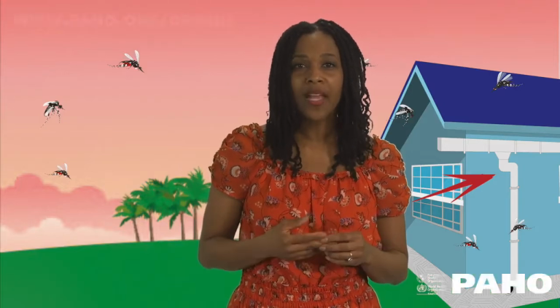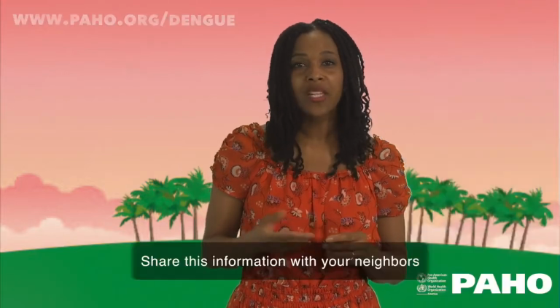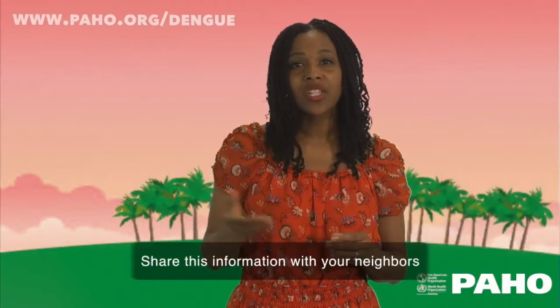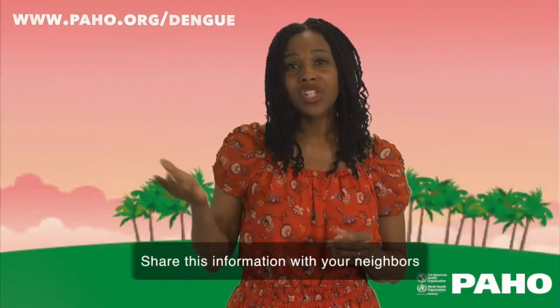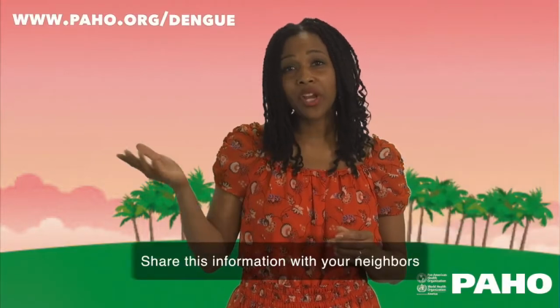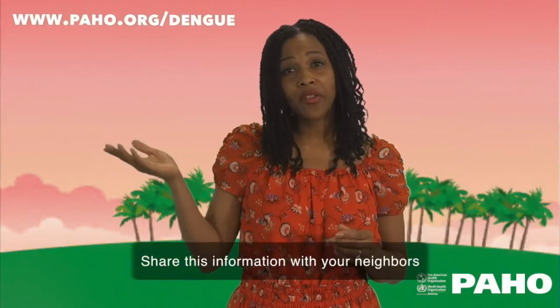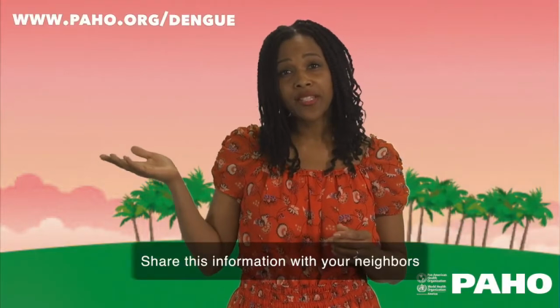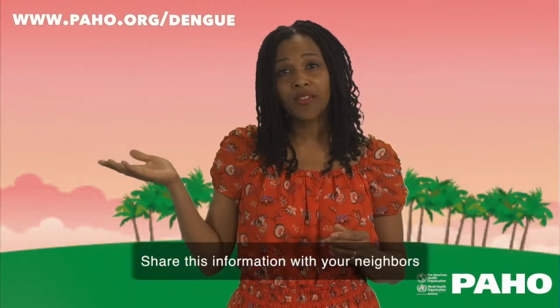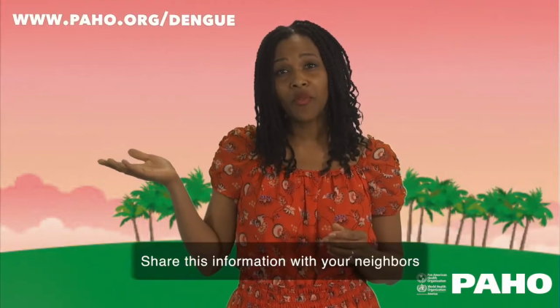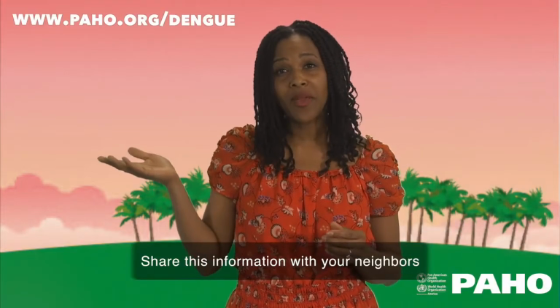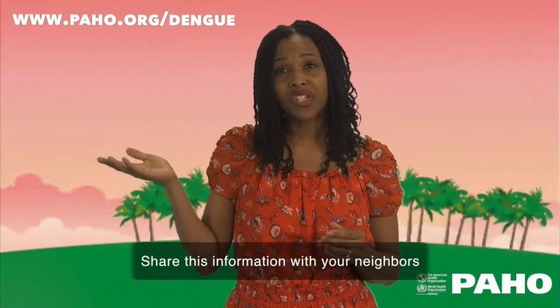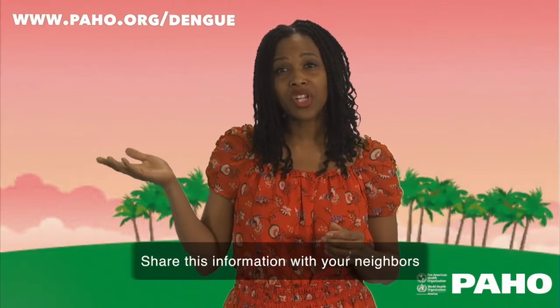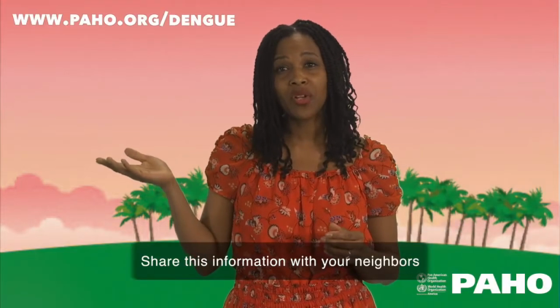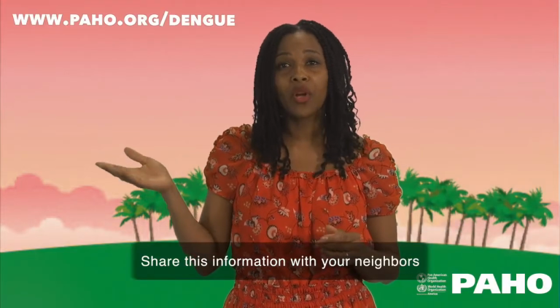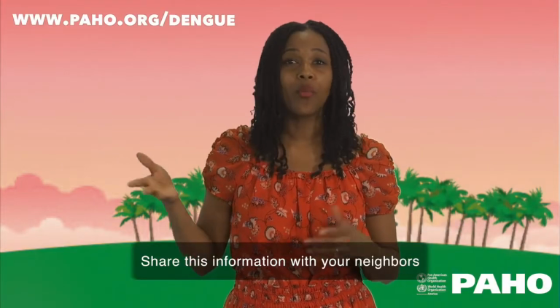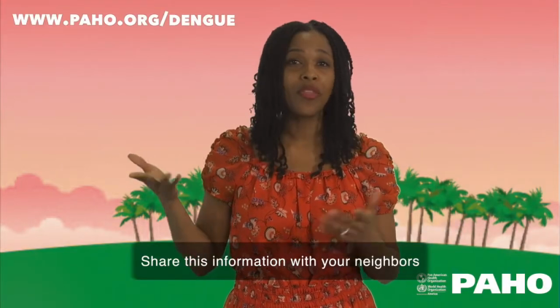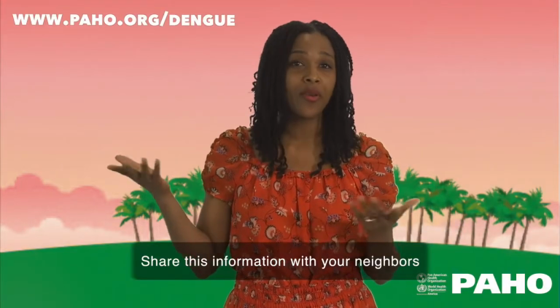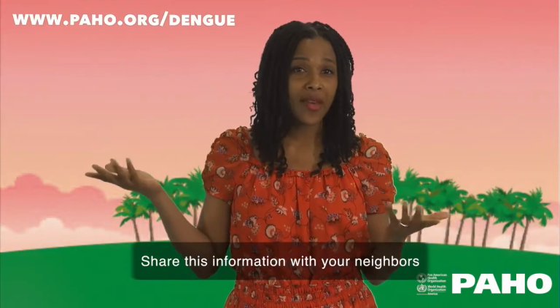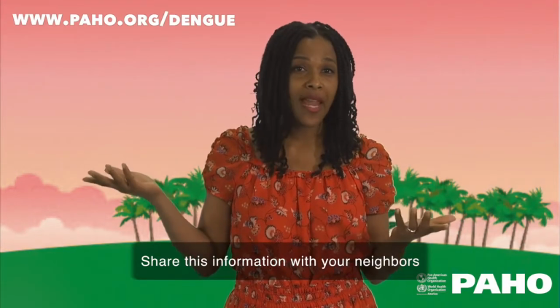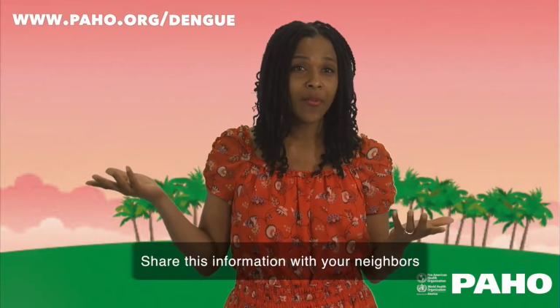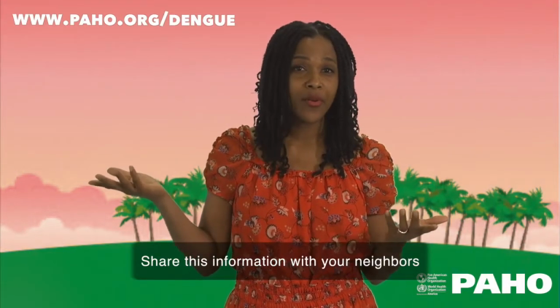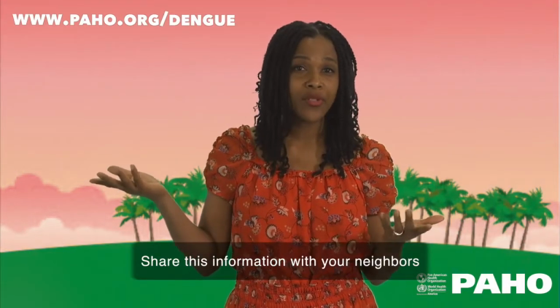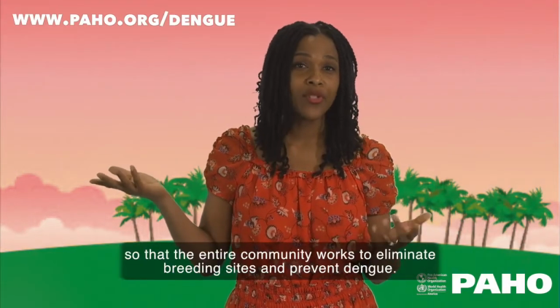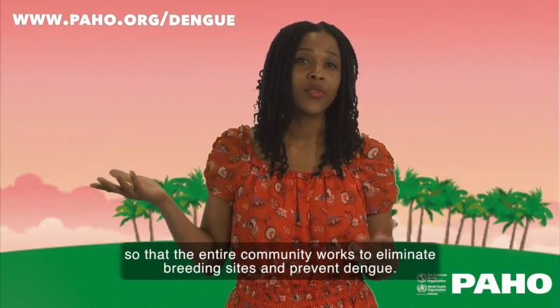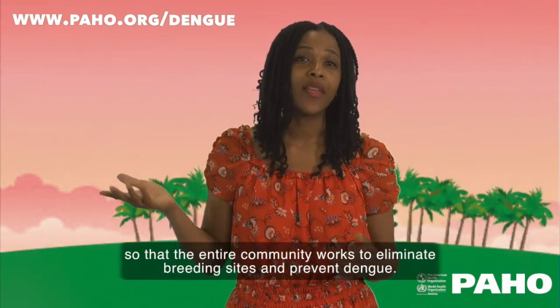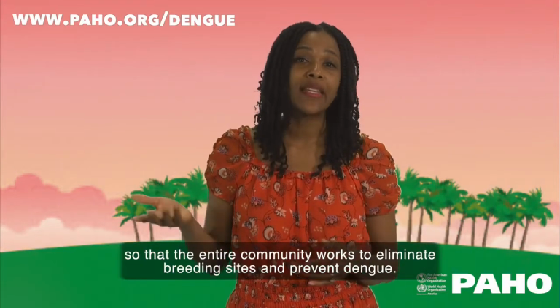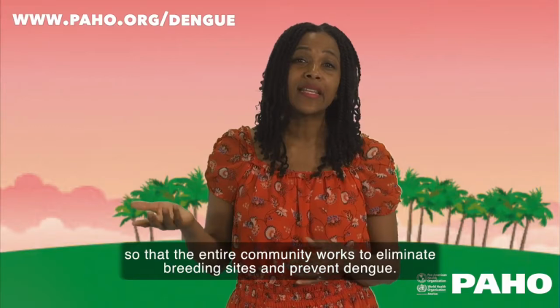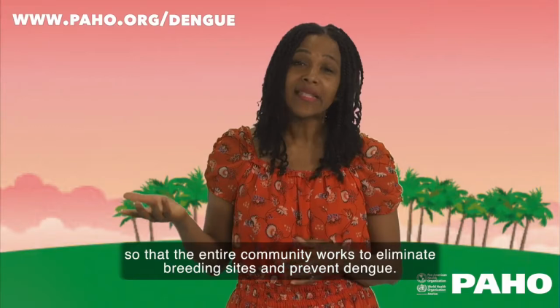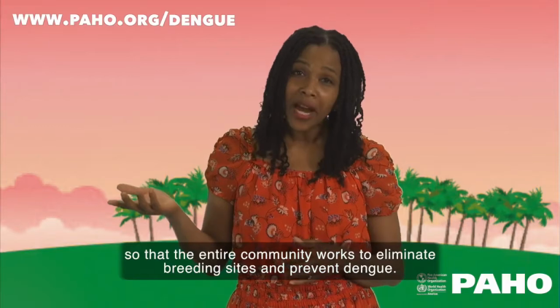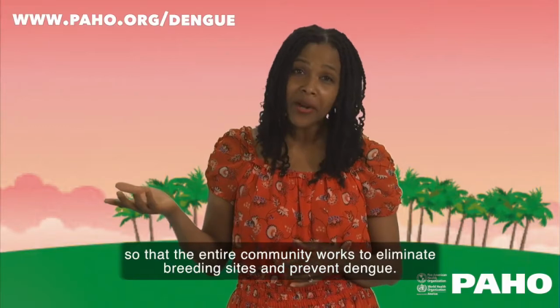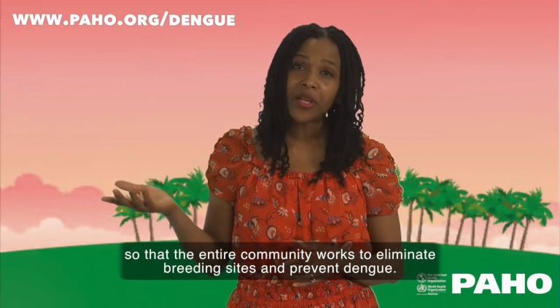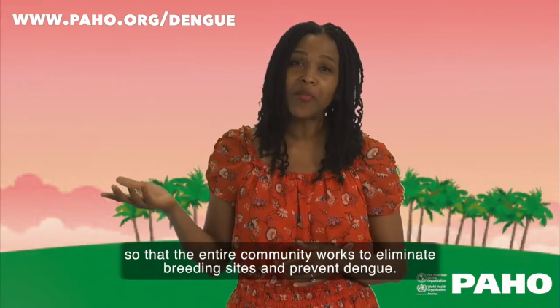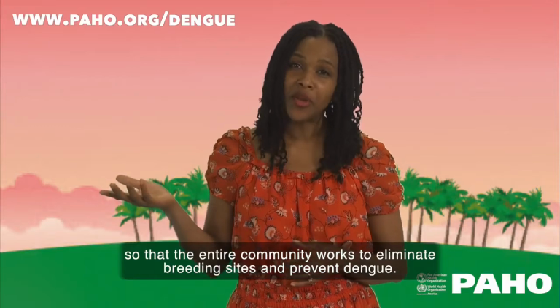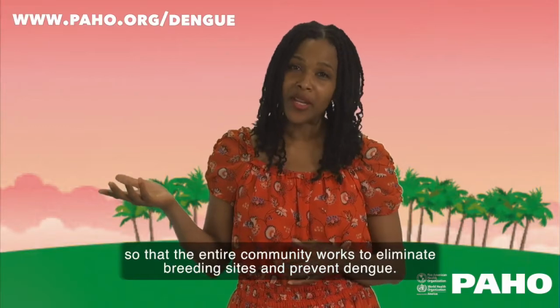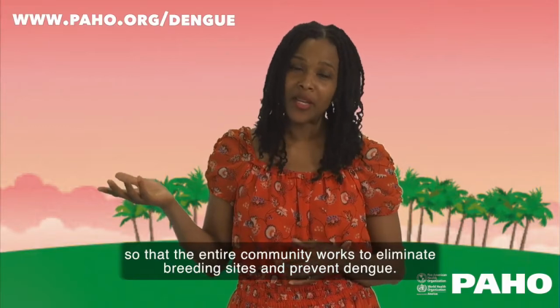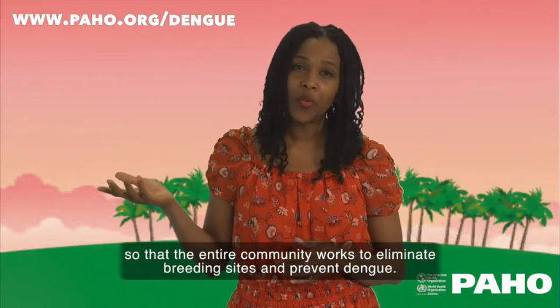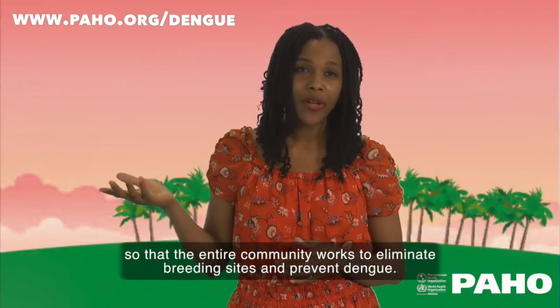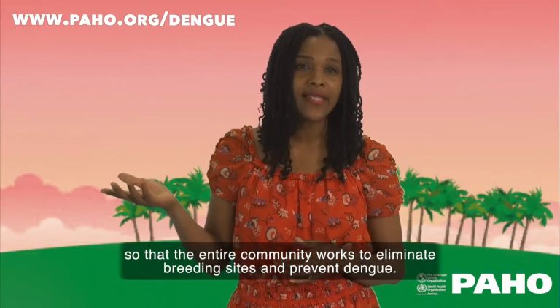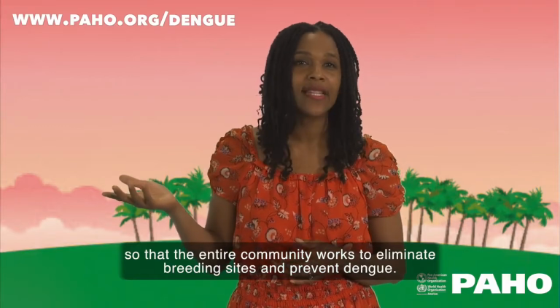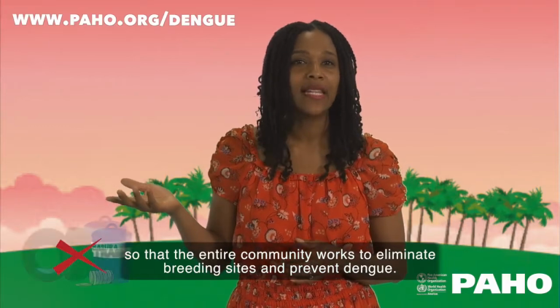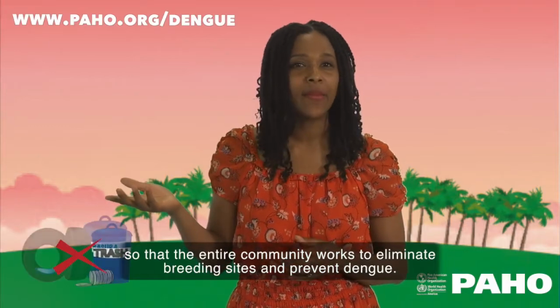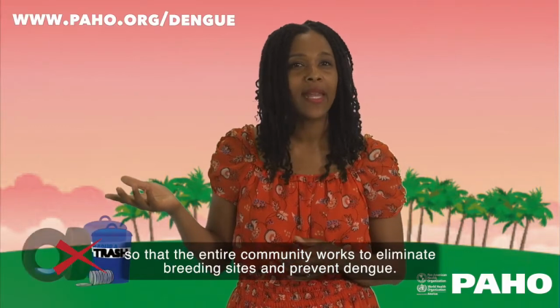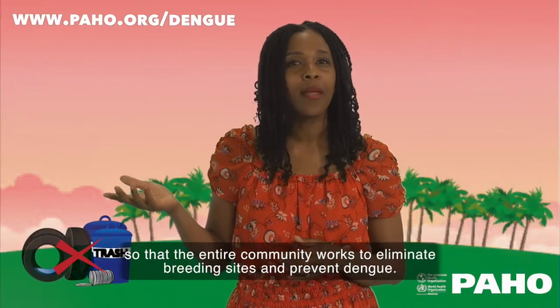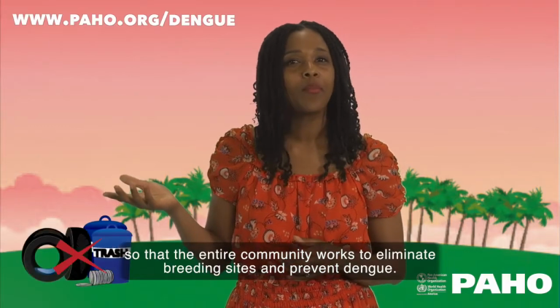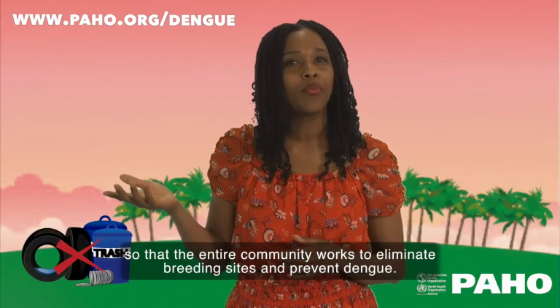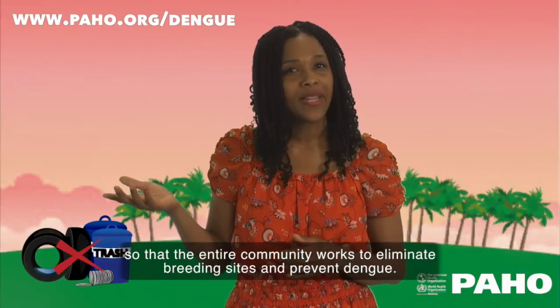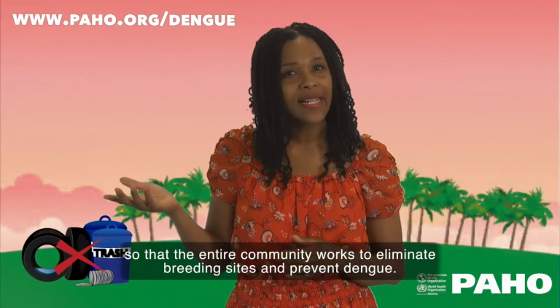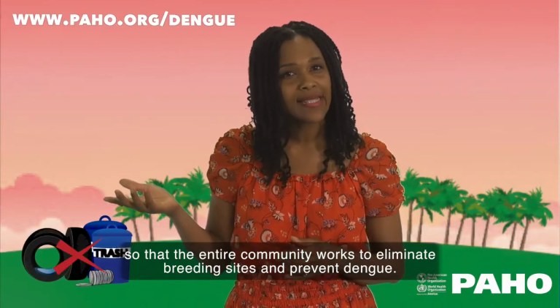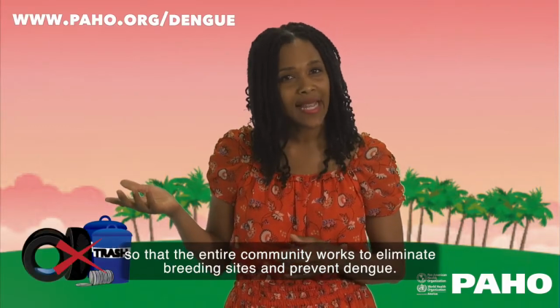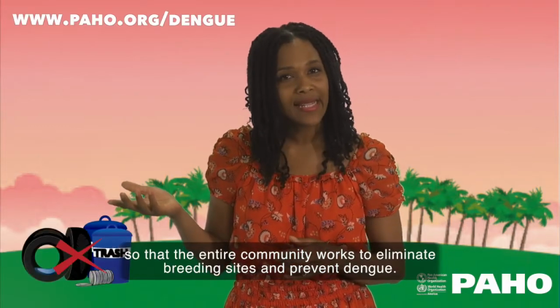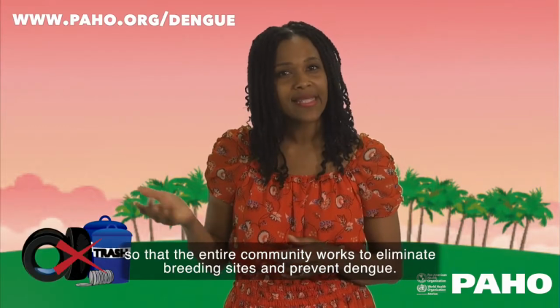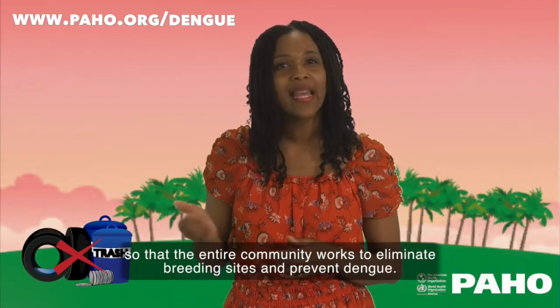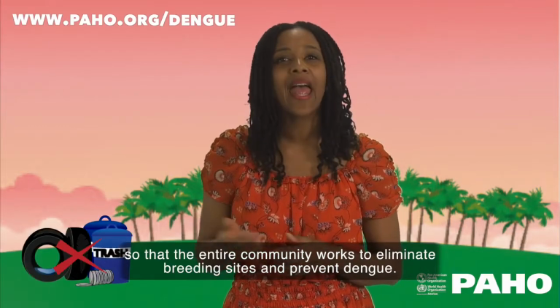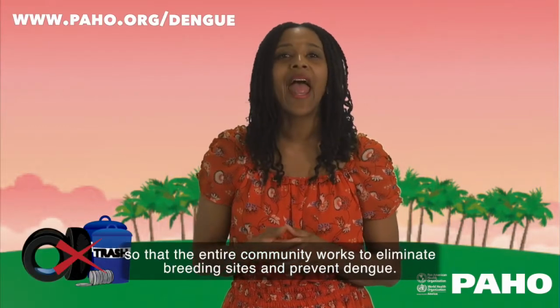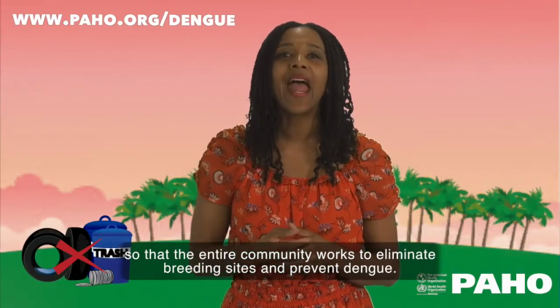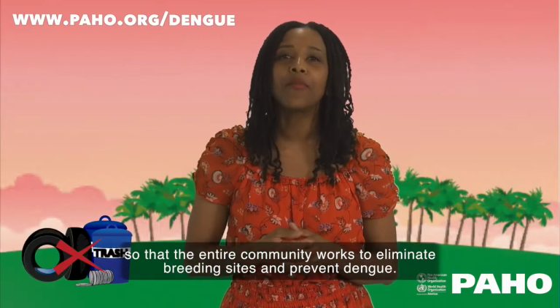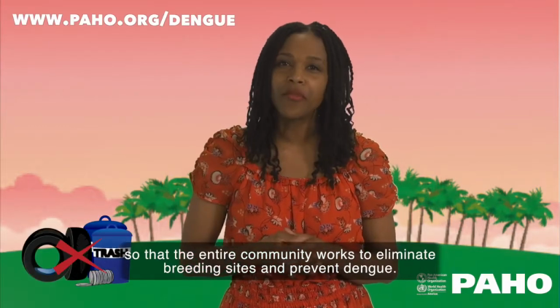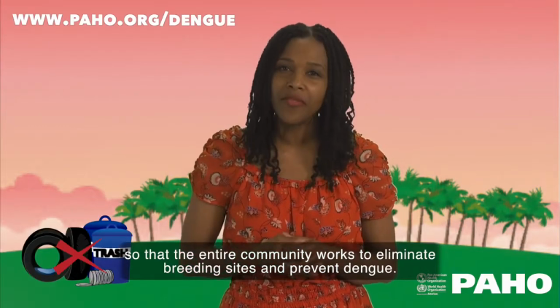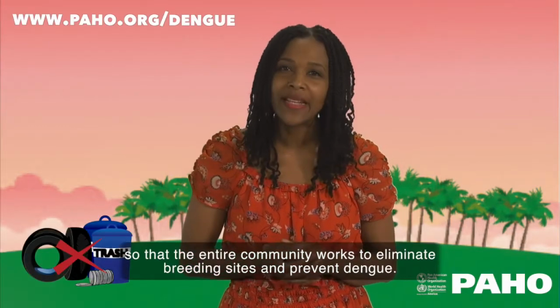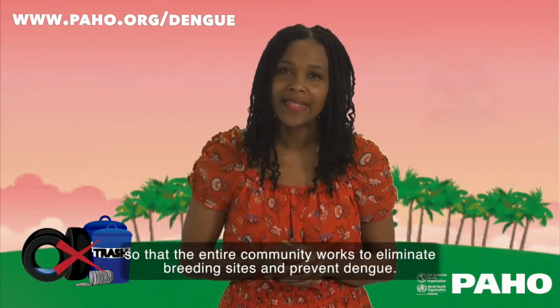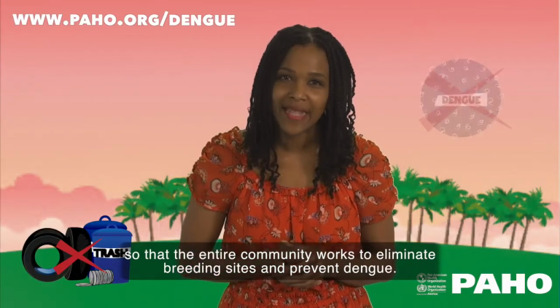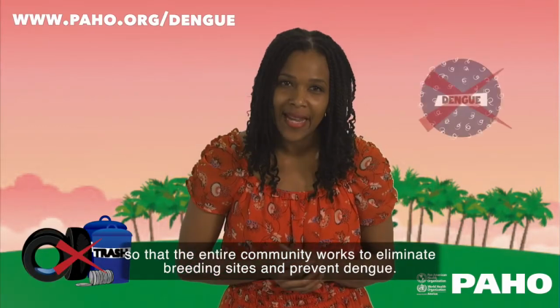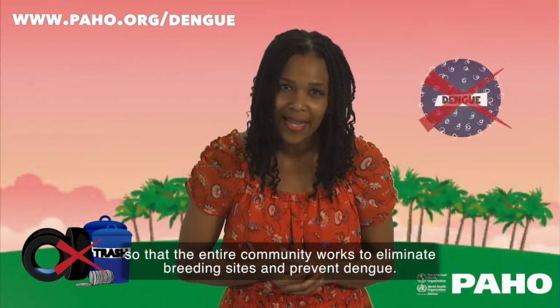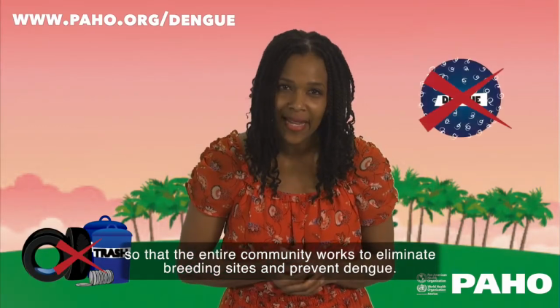Share this information with your neighbors so that the entire community works to eliminate breeding sites and prevent dengue.